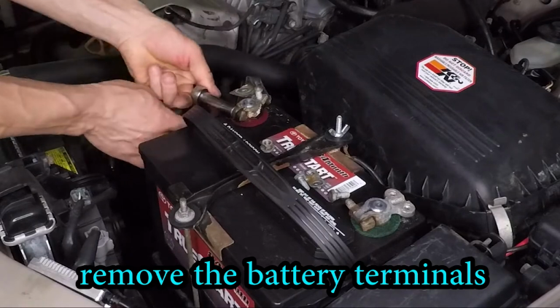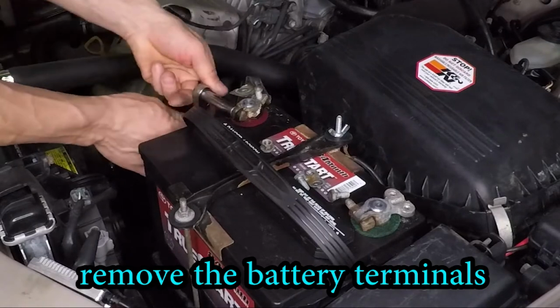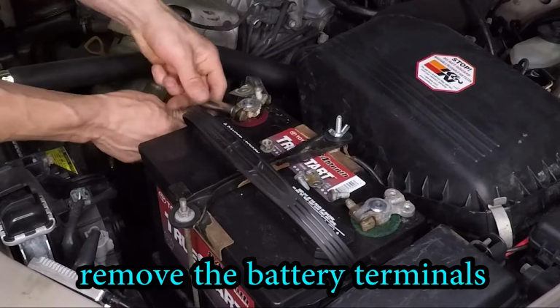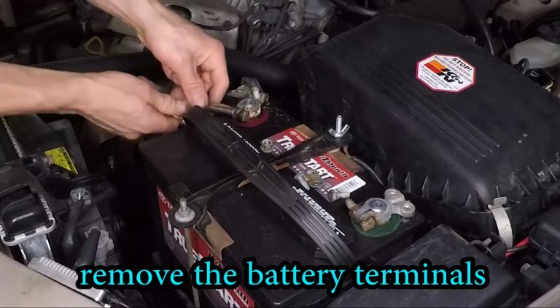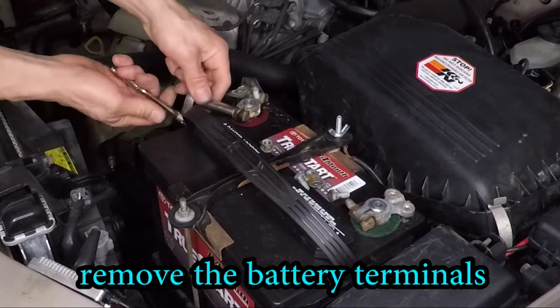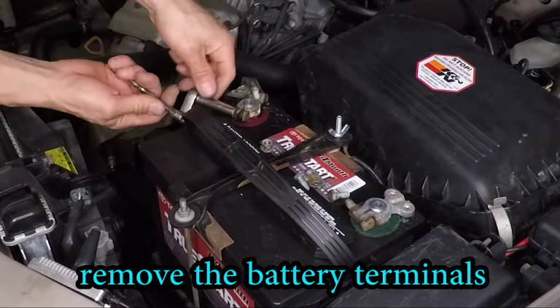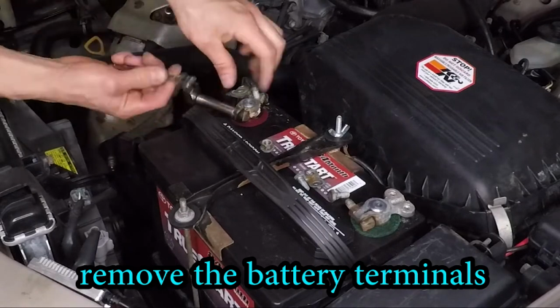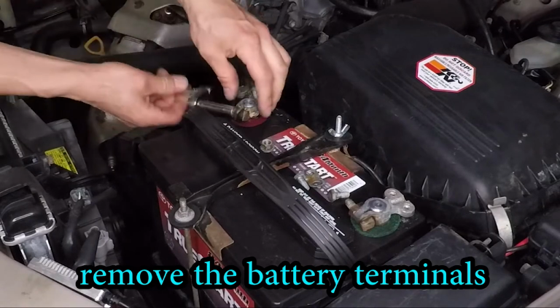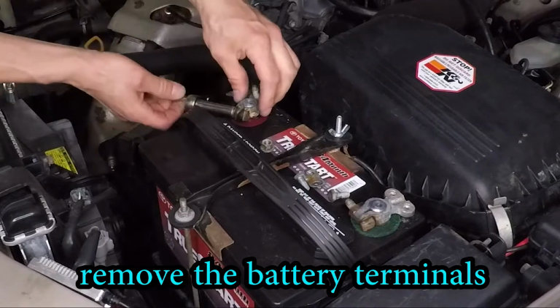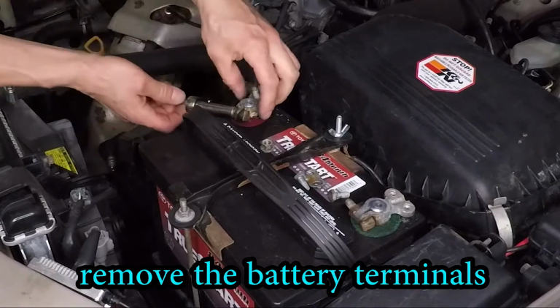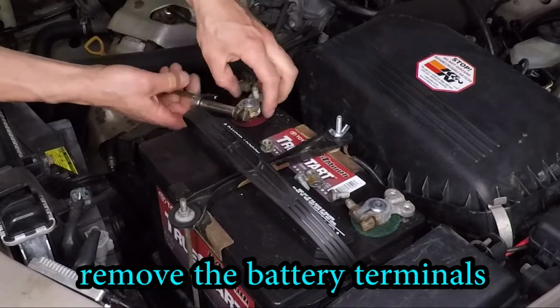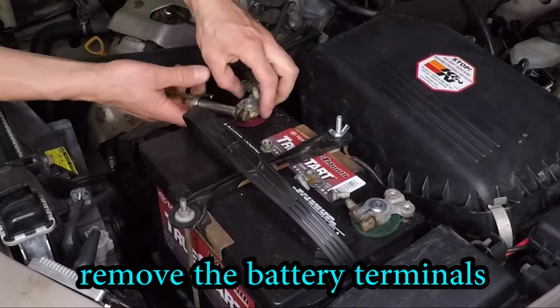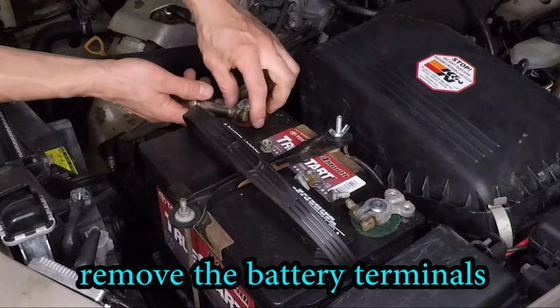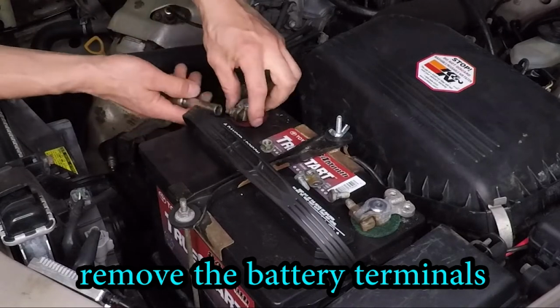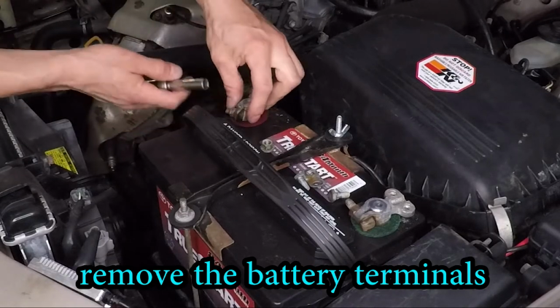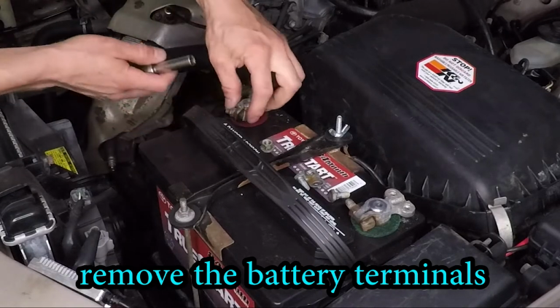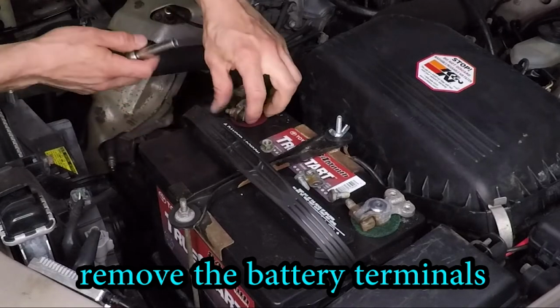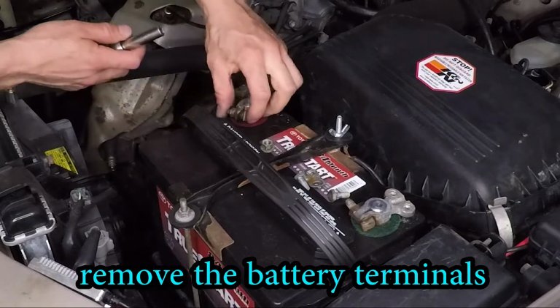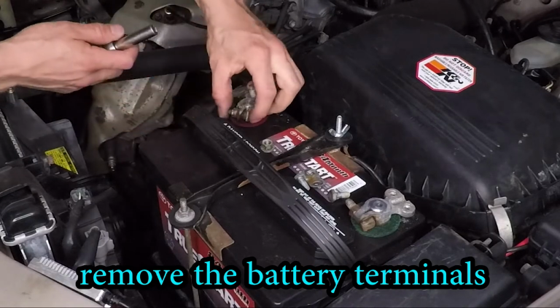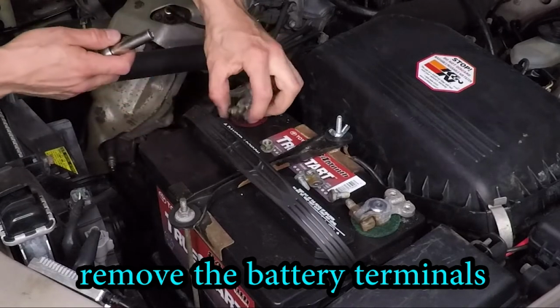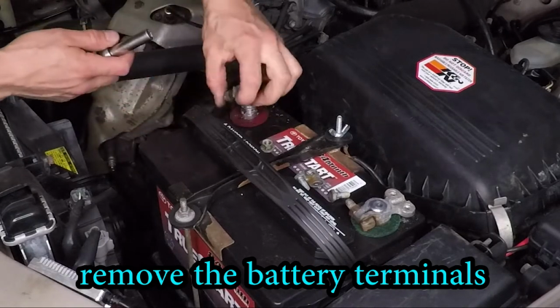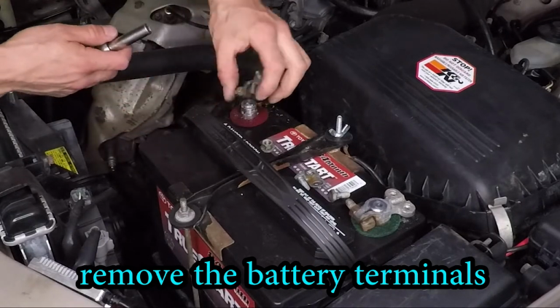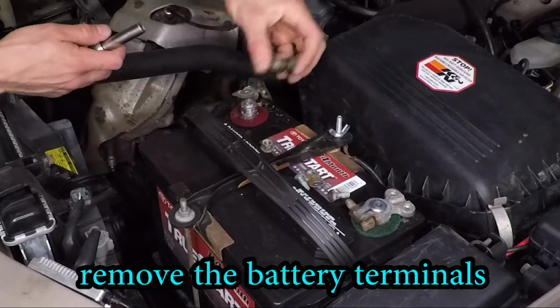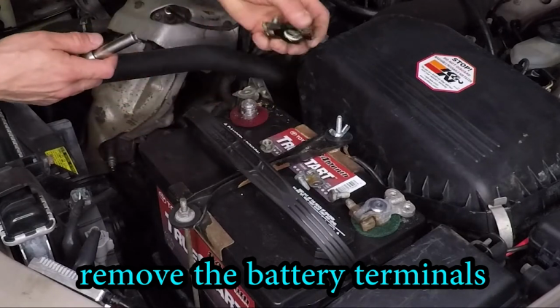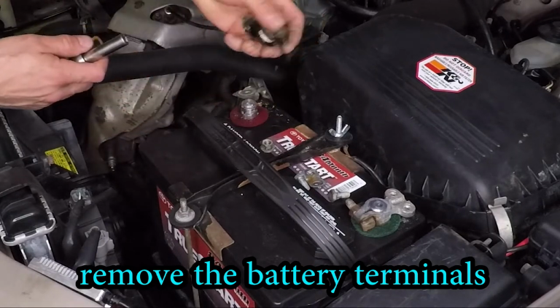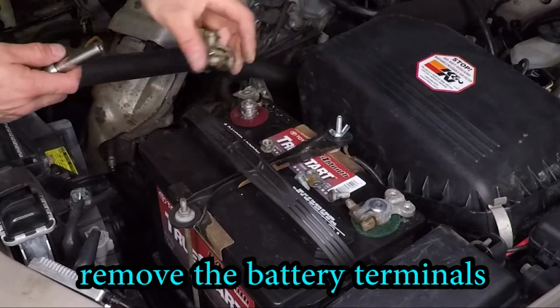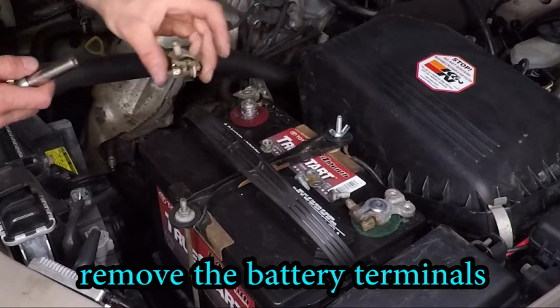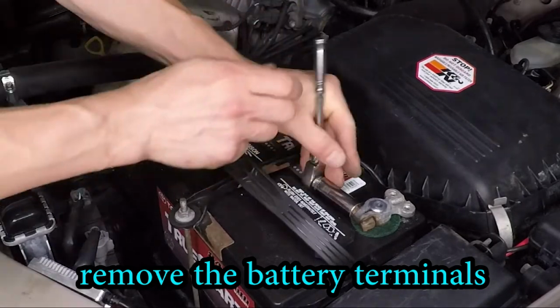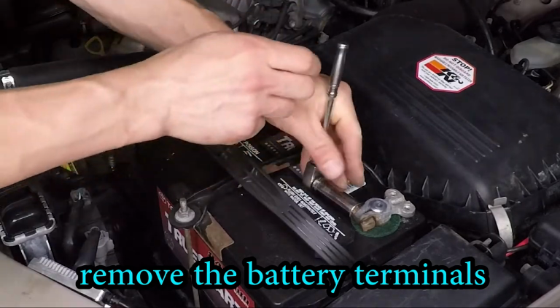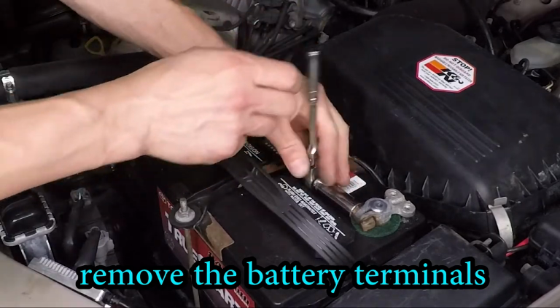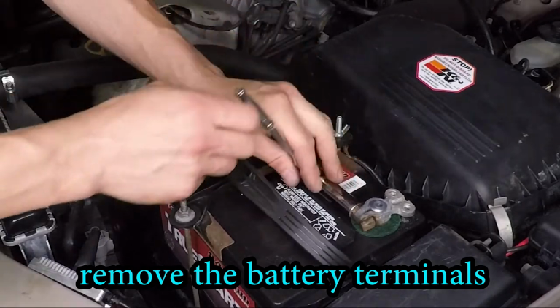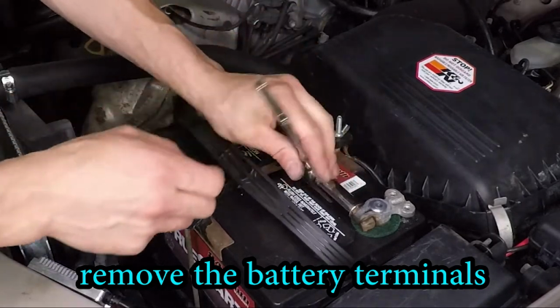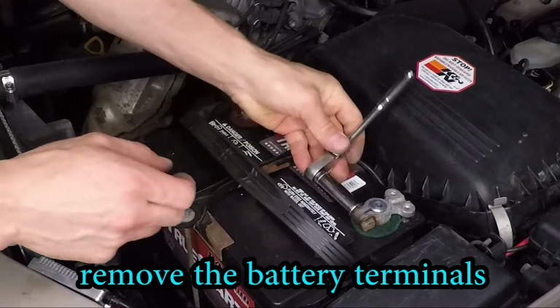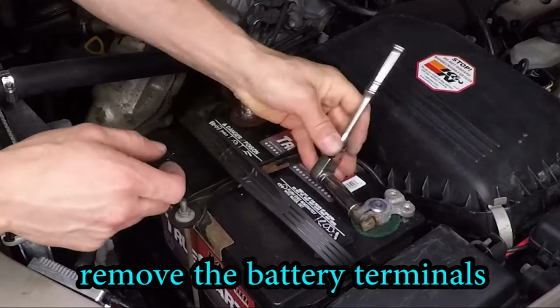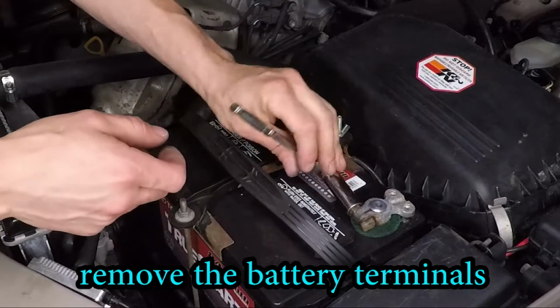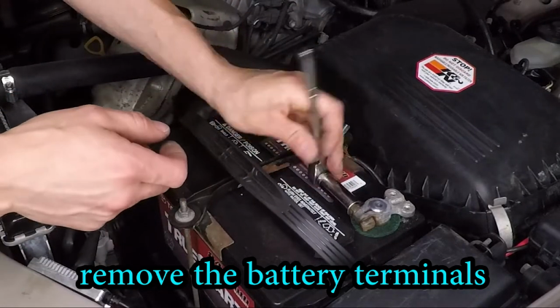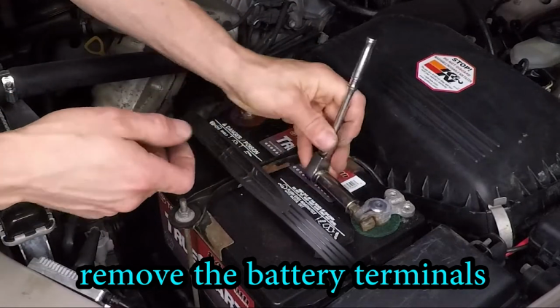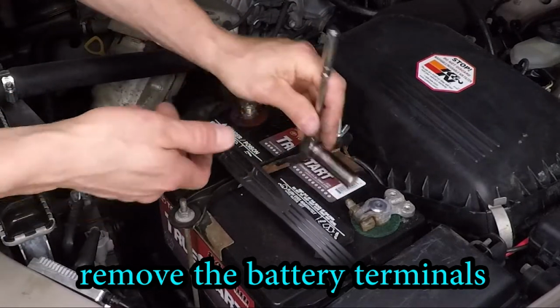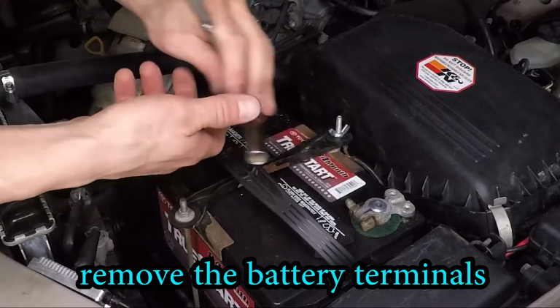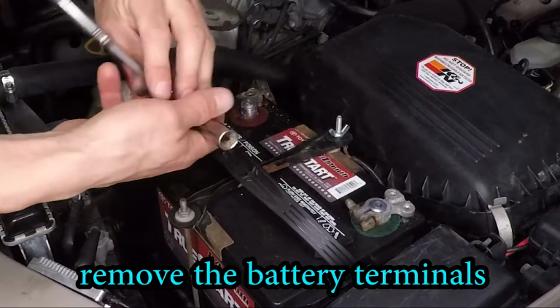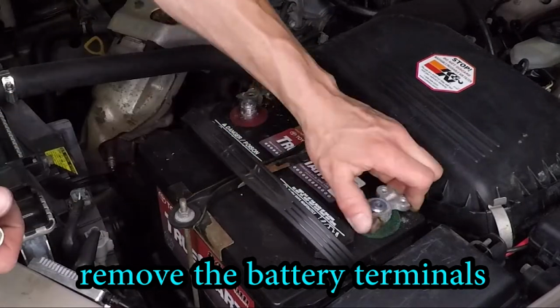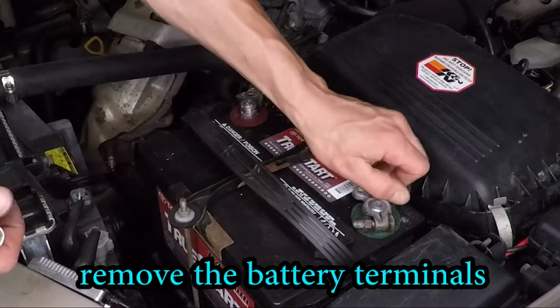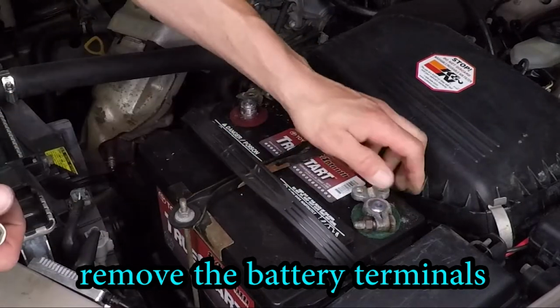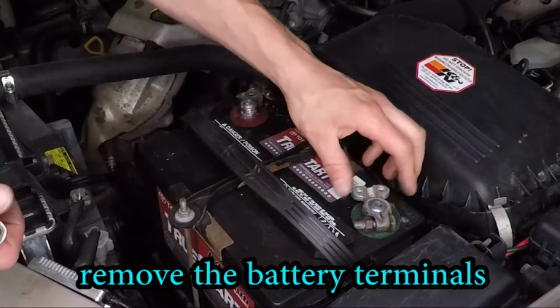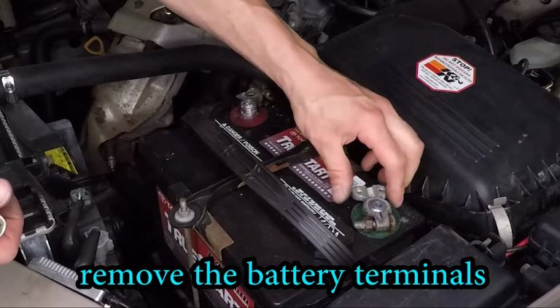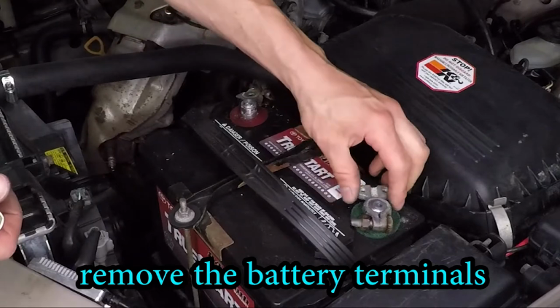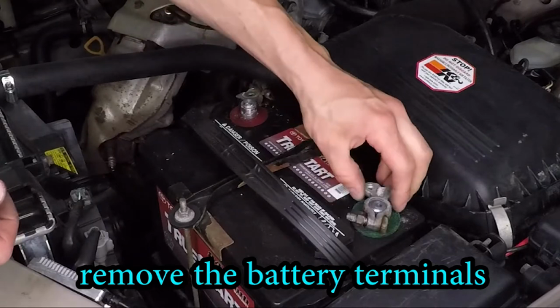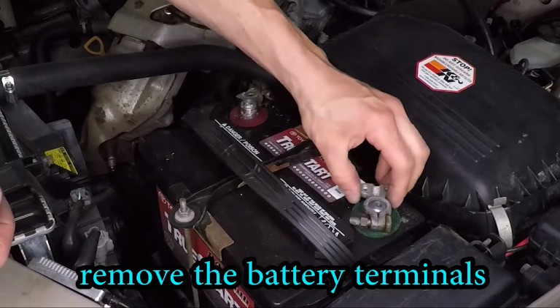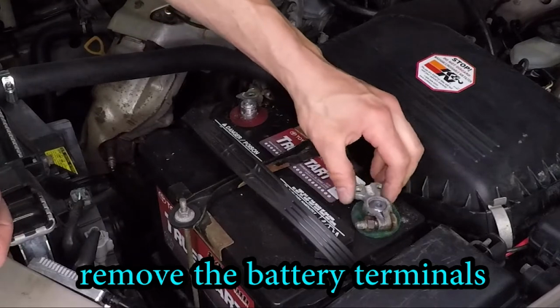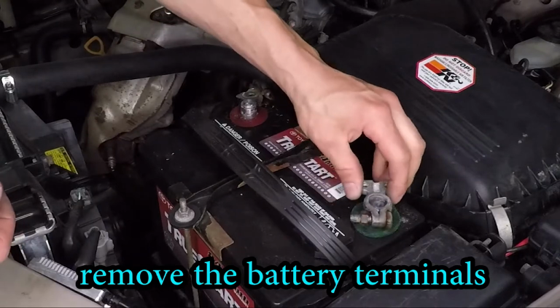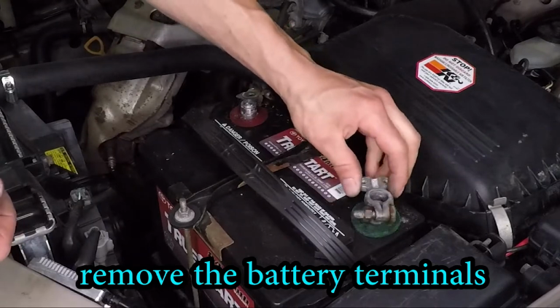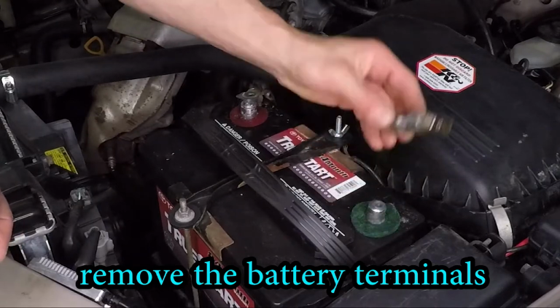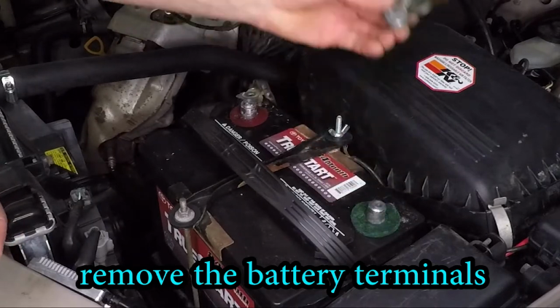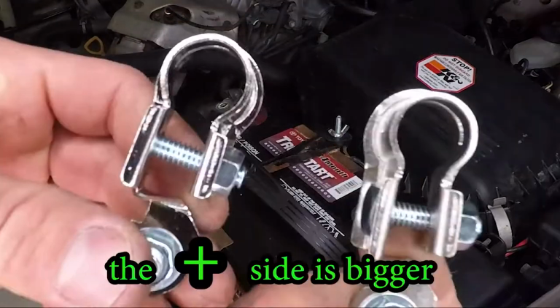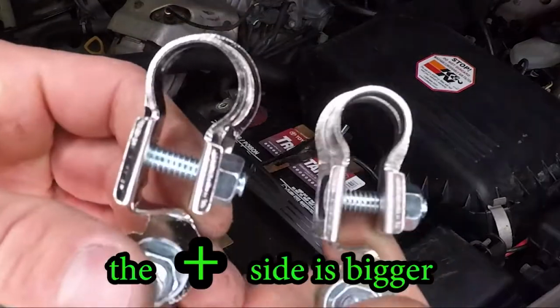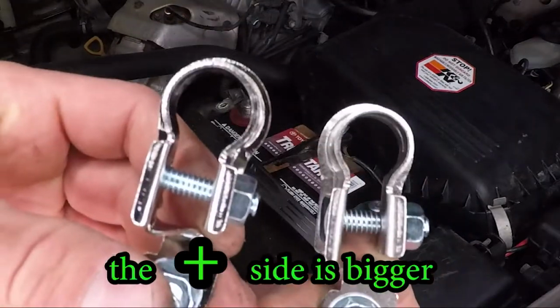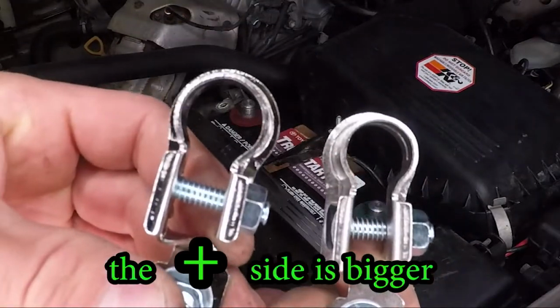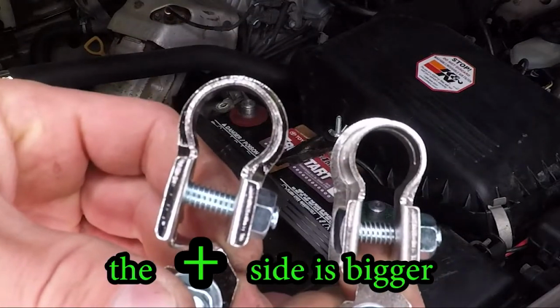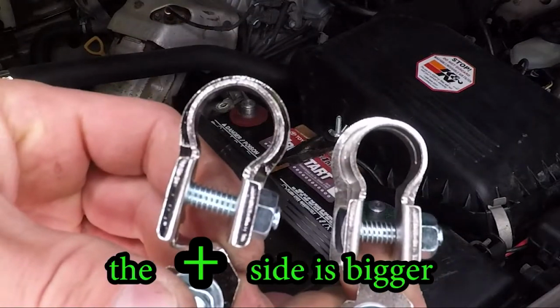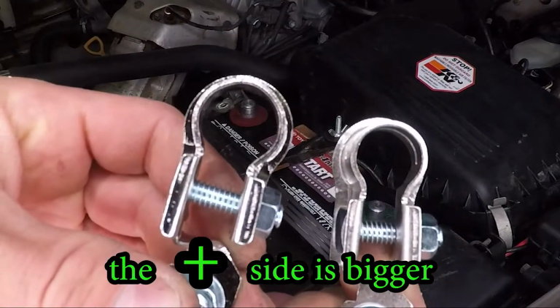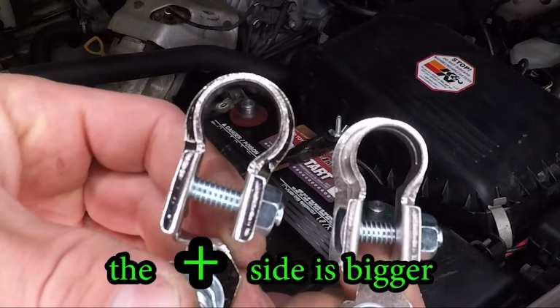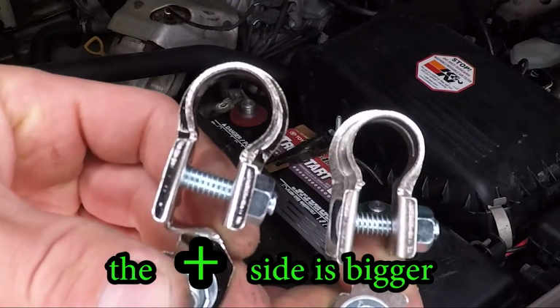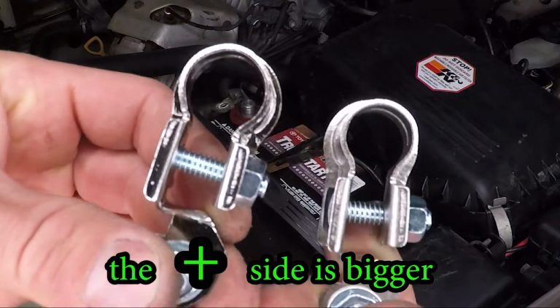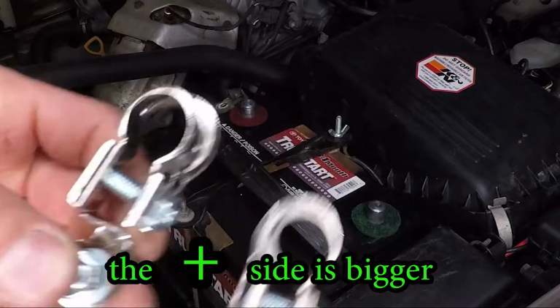Let's disconnect those terminals. You can pry the terminals apart, but don't pry against the battery — we don't want to damage the battery here. Take those terminals off.